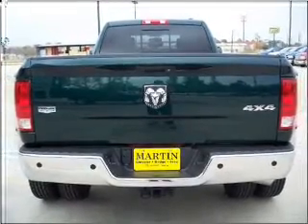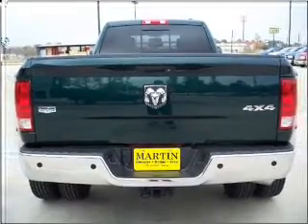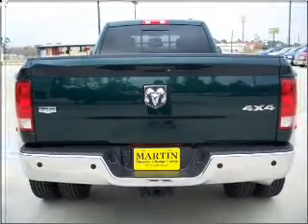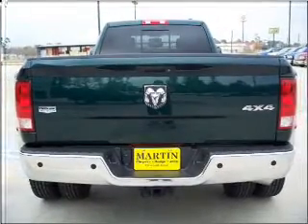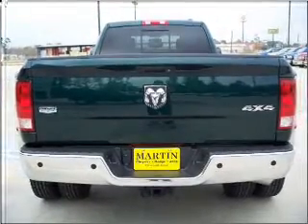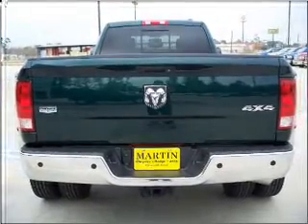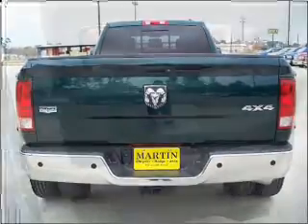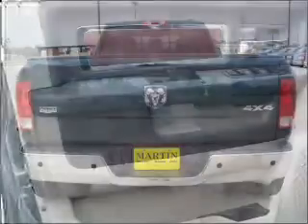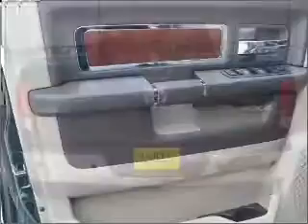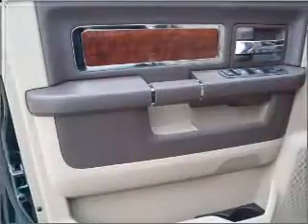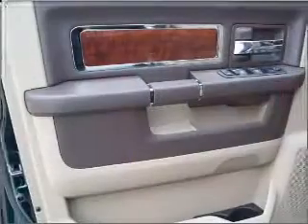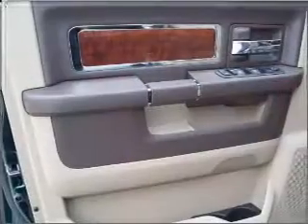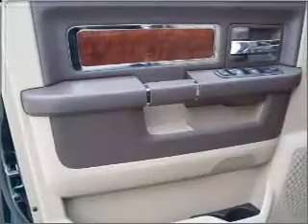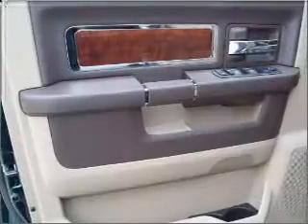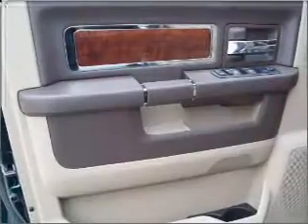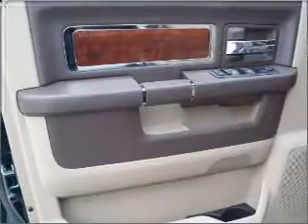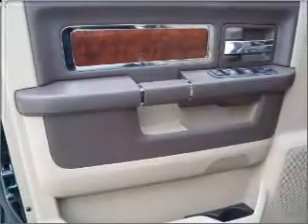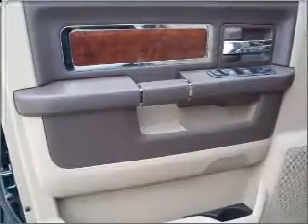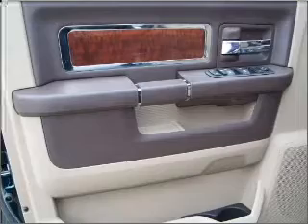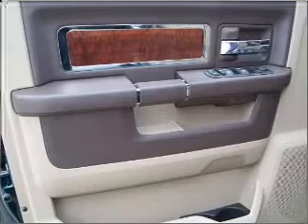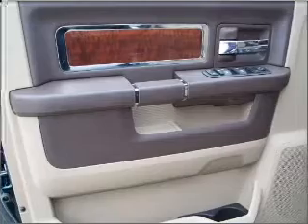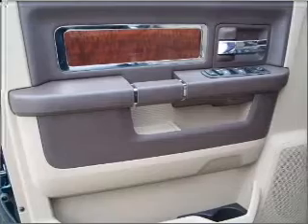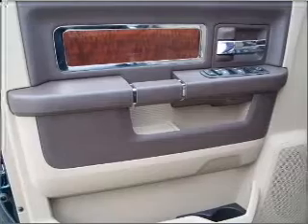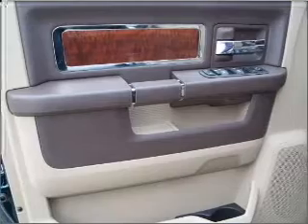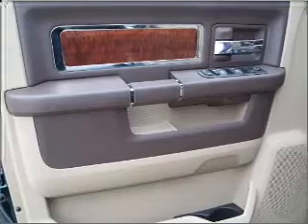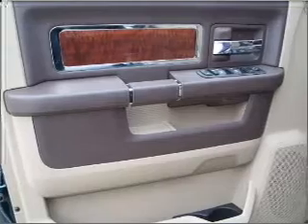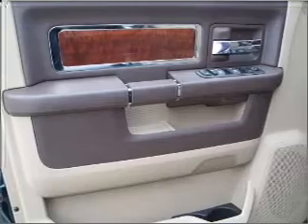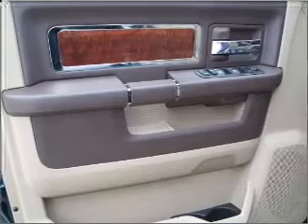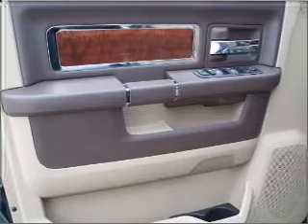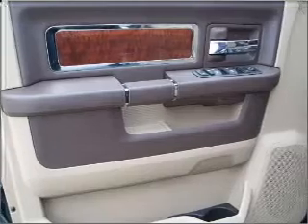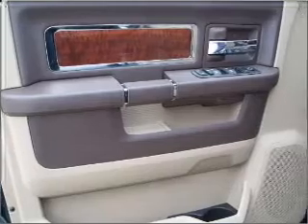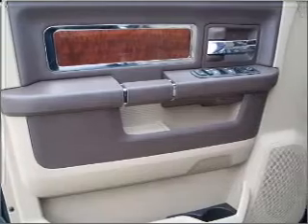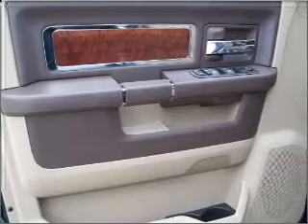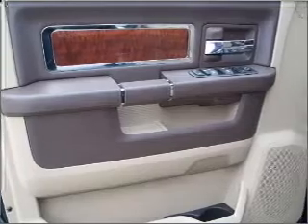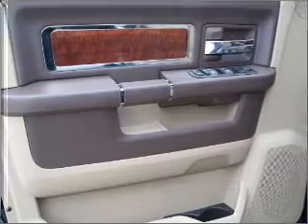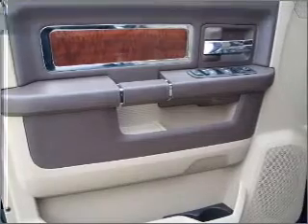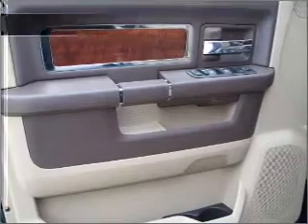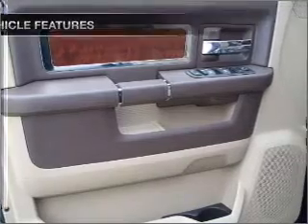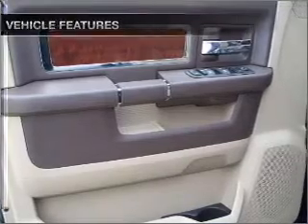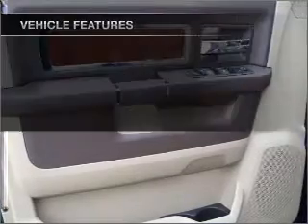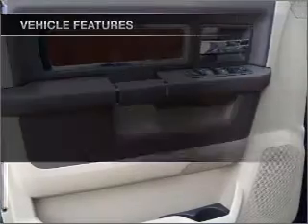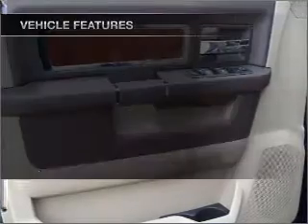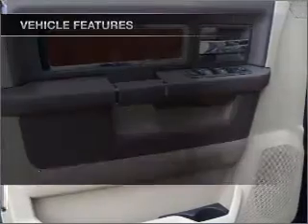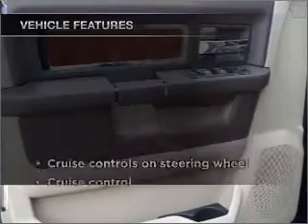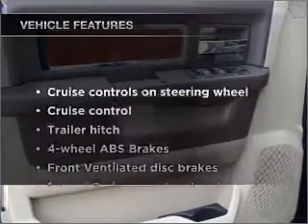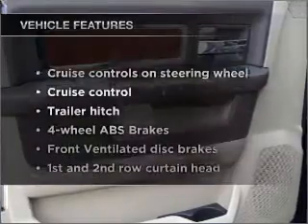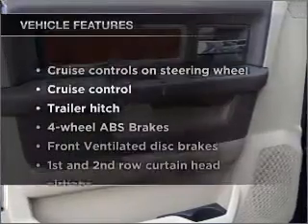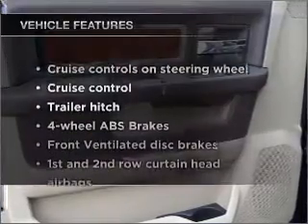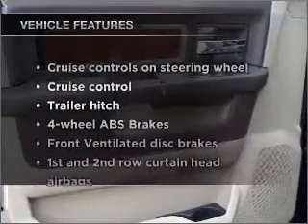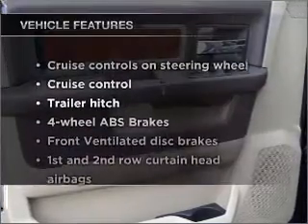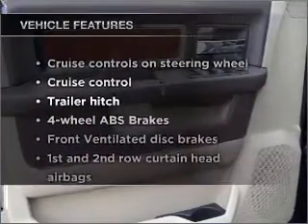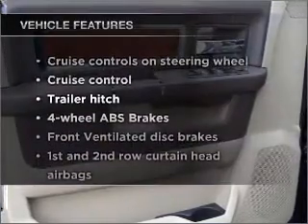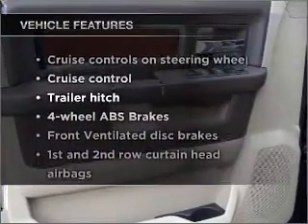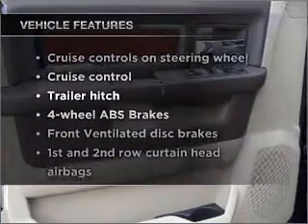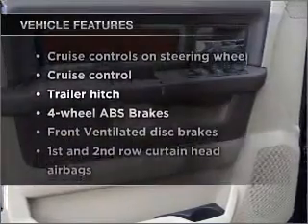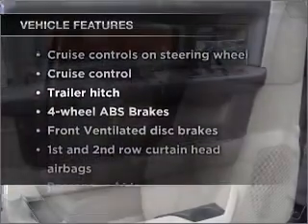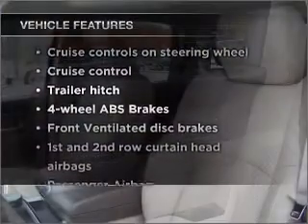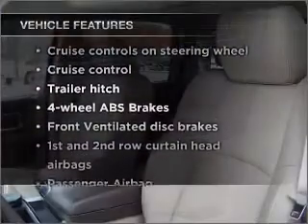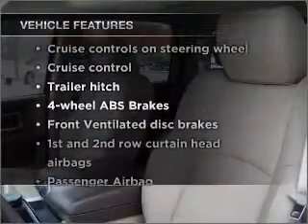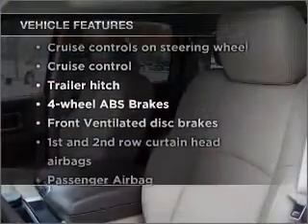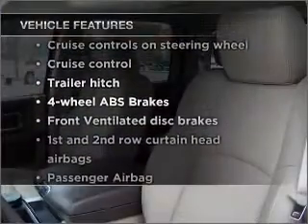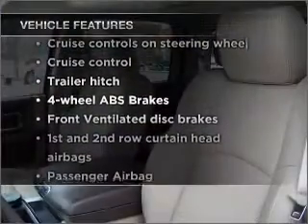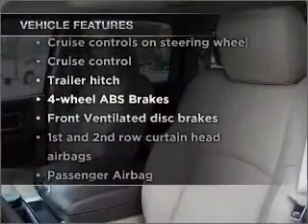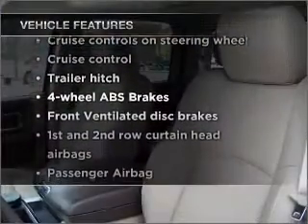Heated seats offer comfort in cold weather. Pamper yourself with memory settings. Plus, enjoy these notable features that are included in this vehicle.